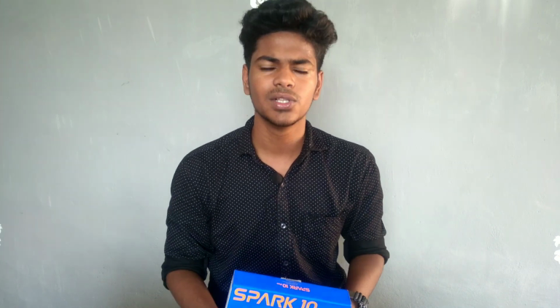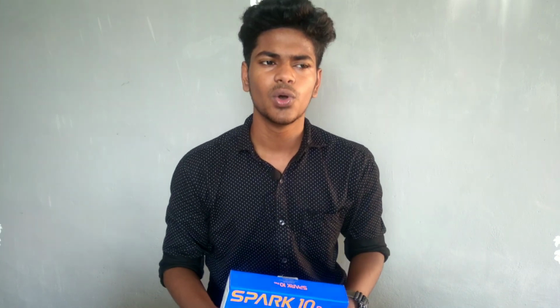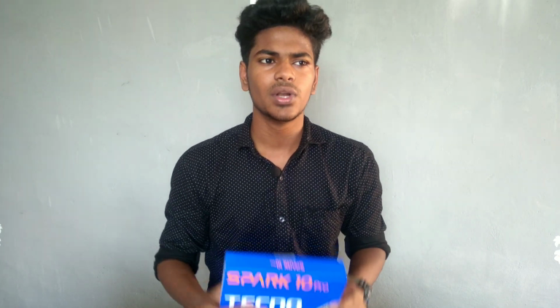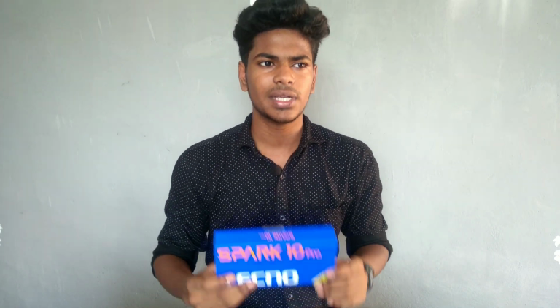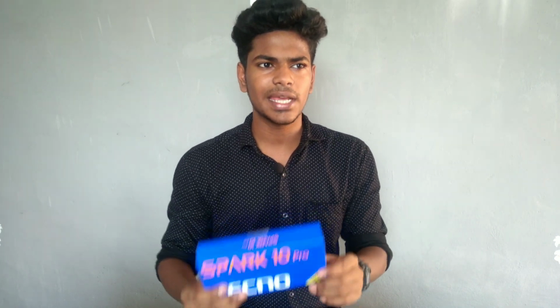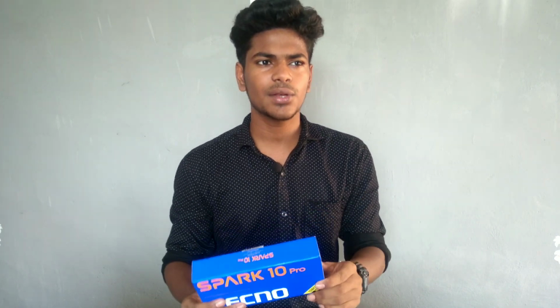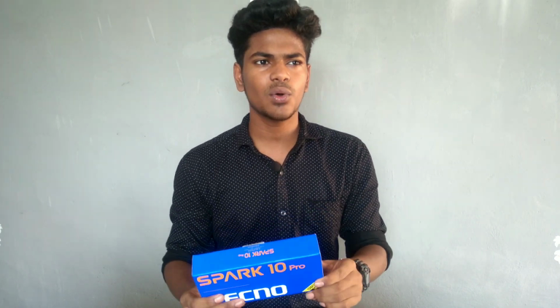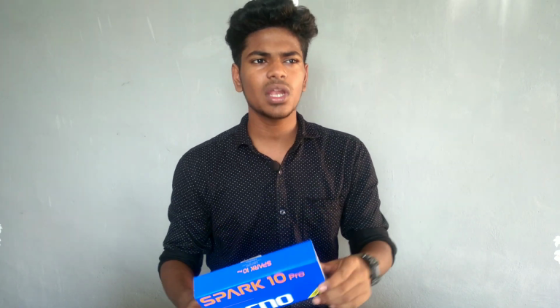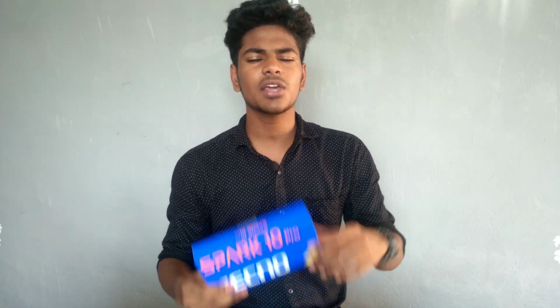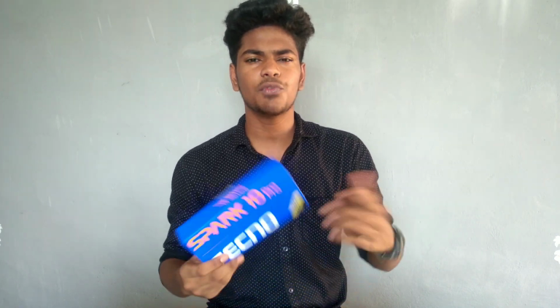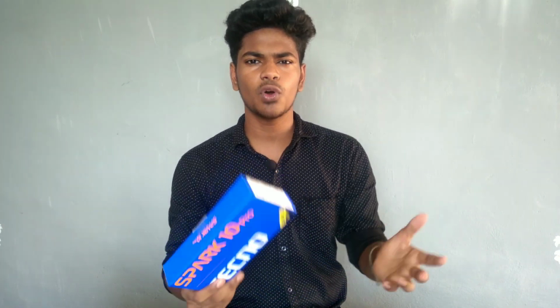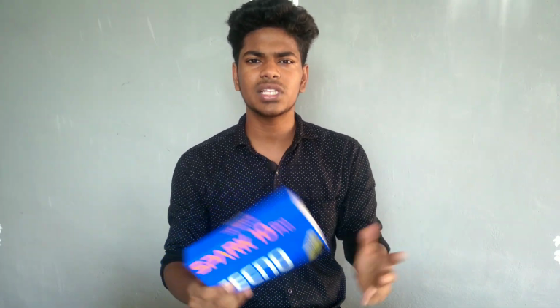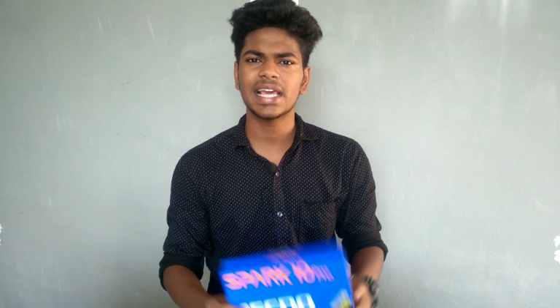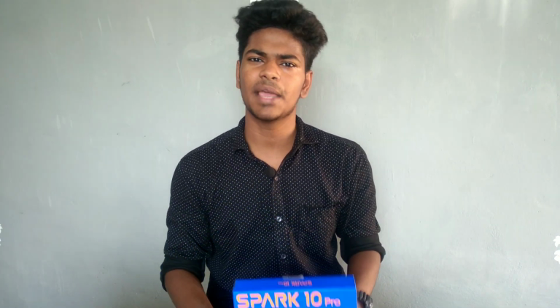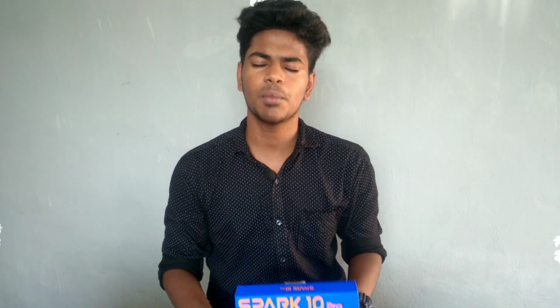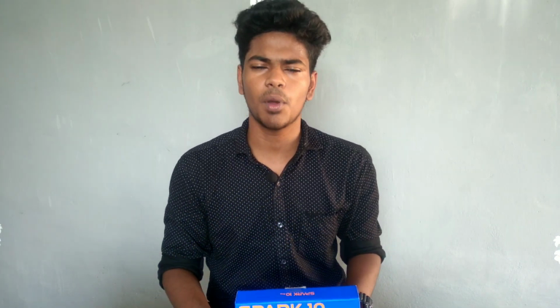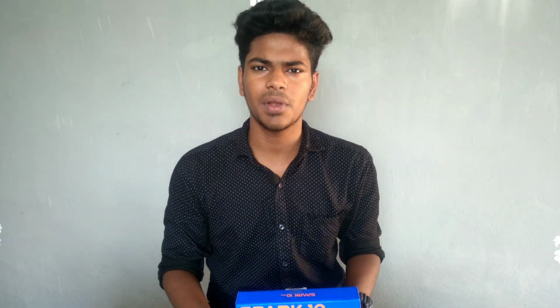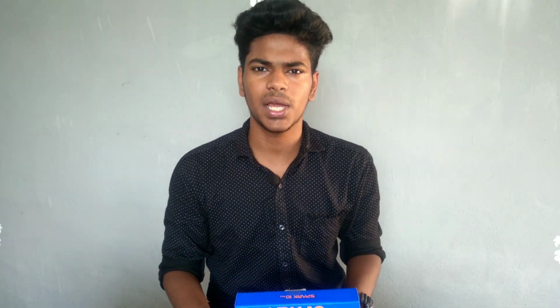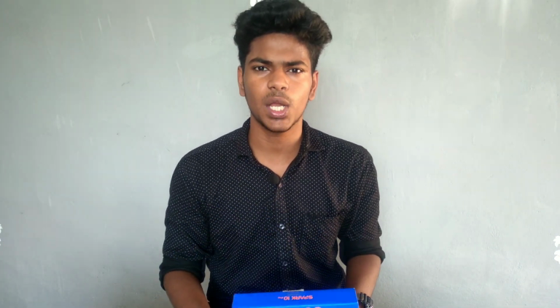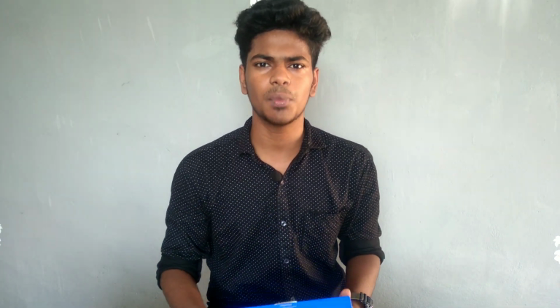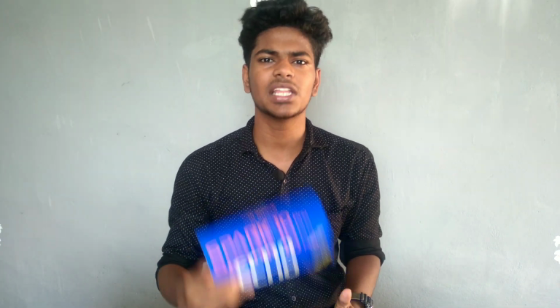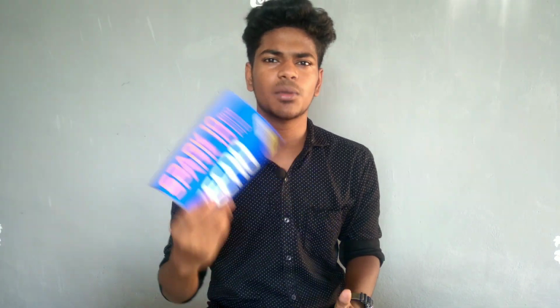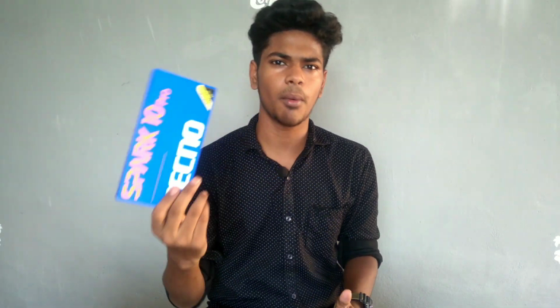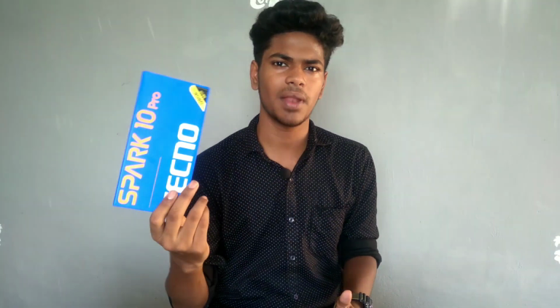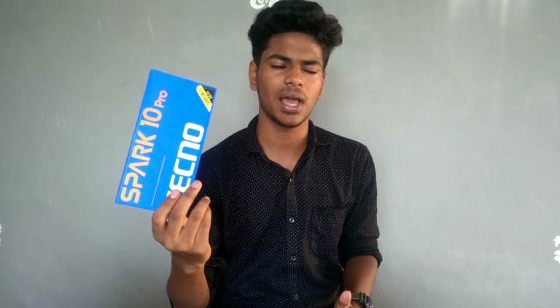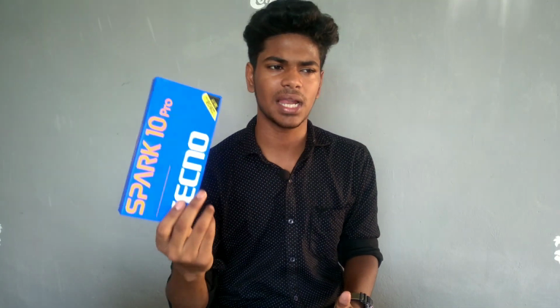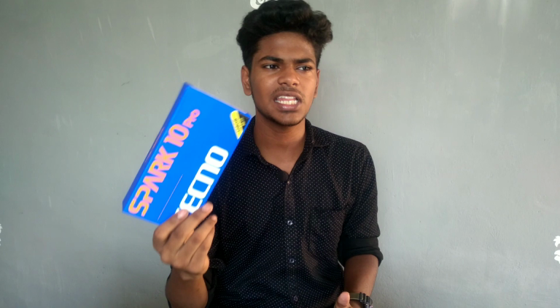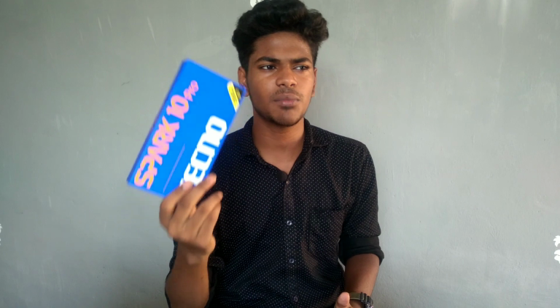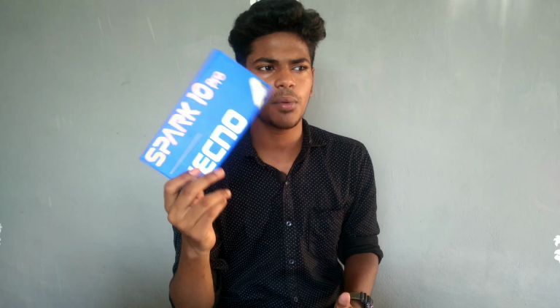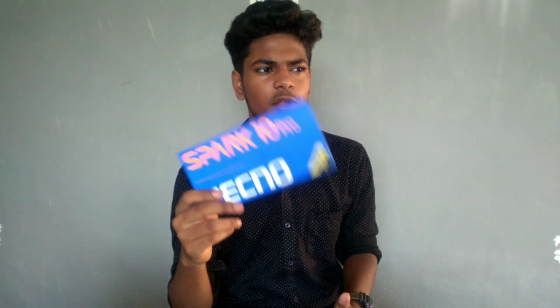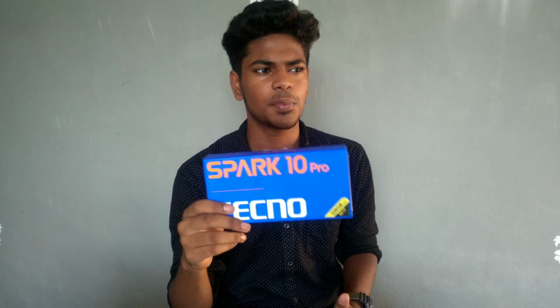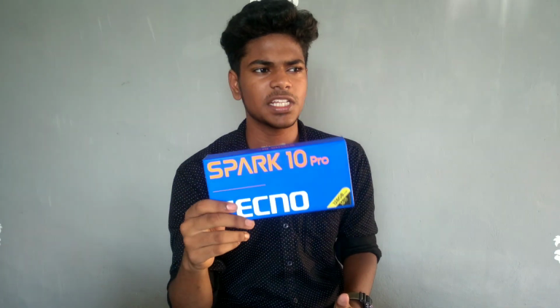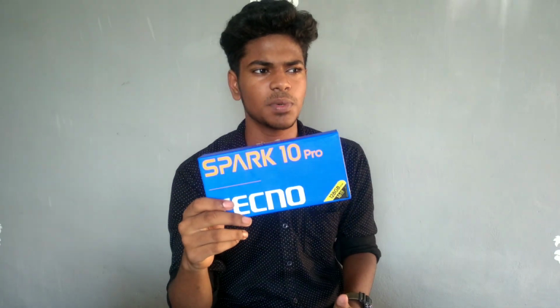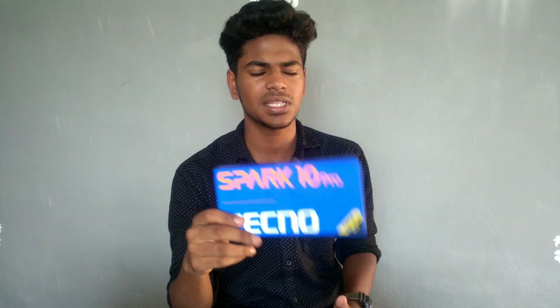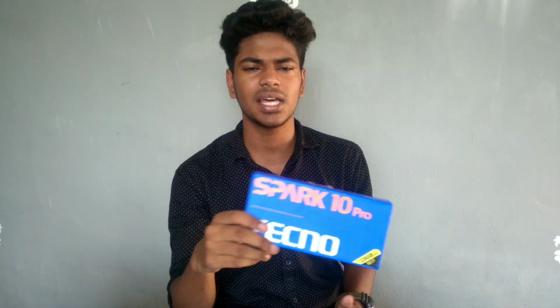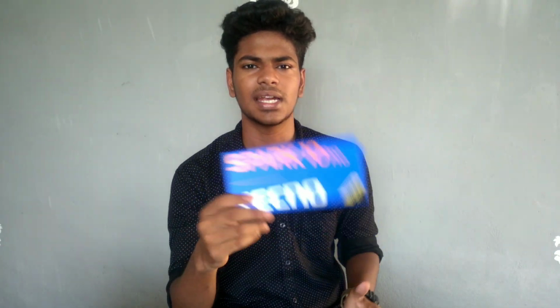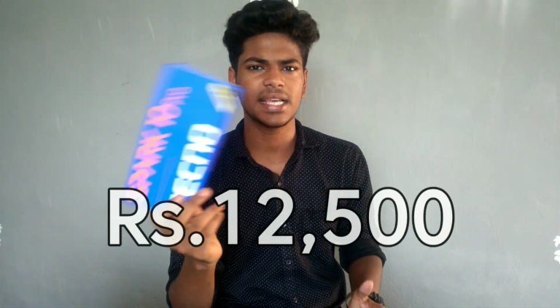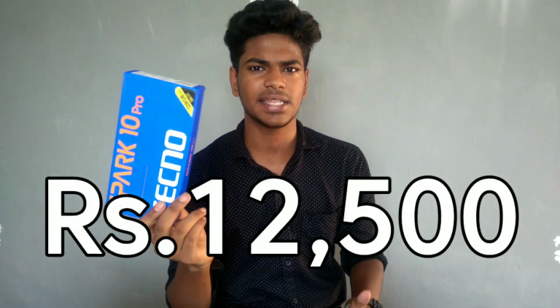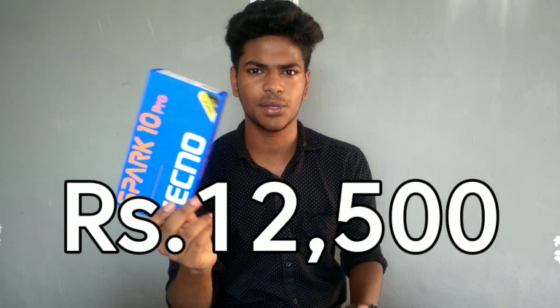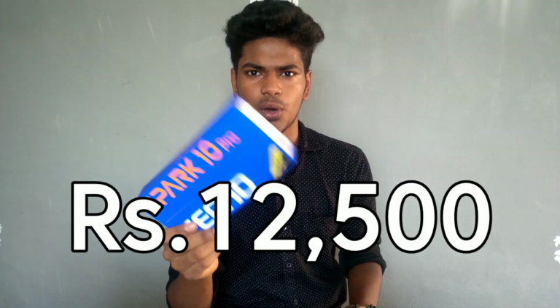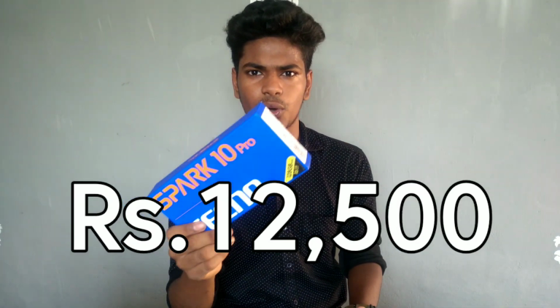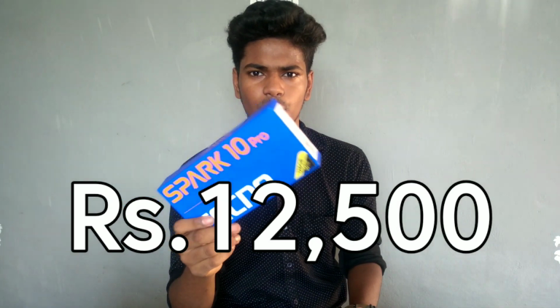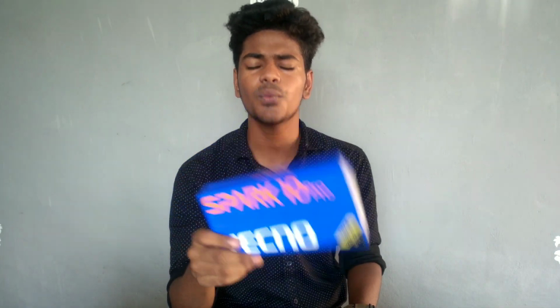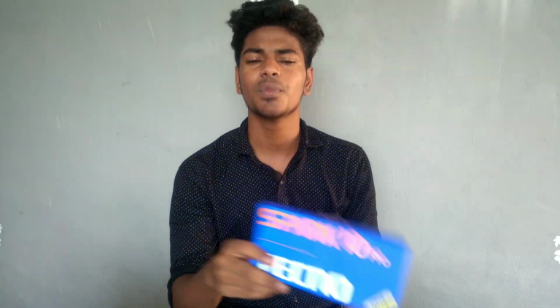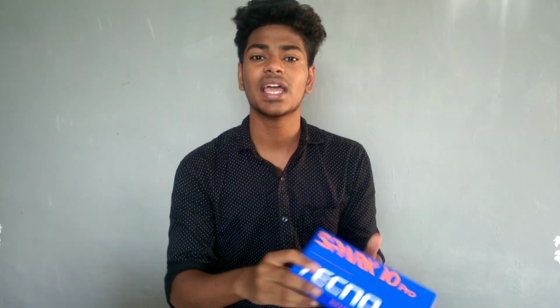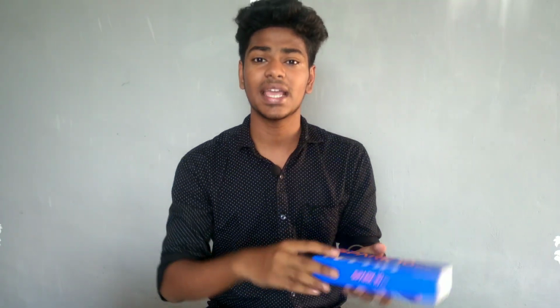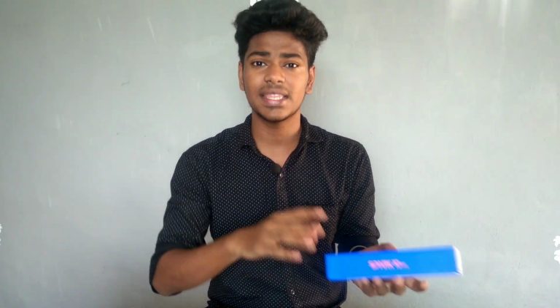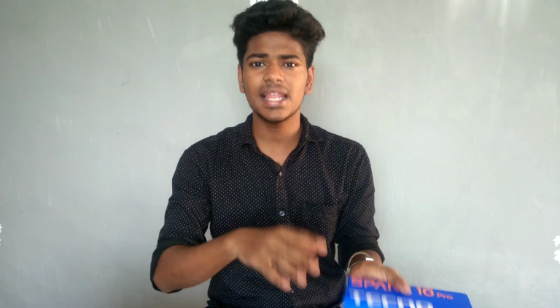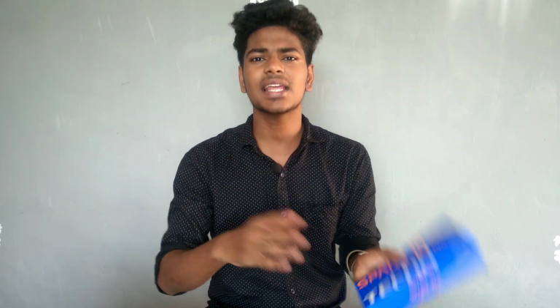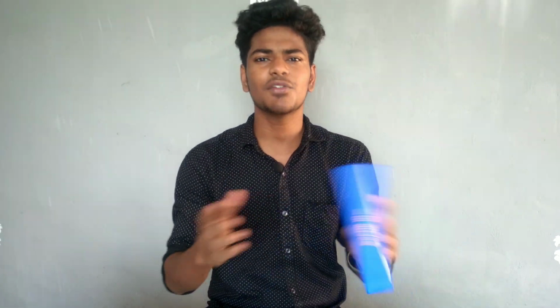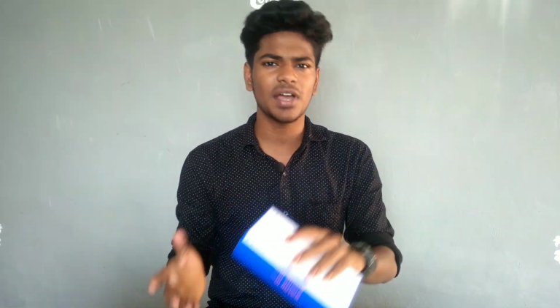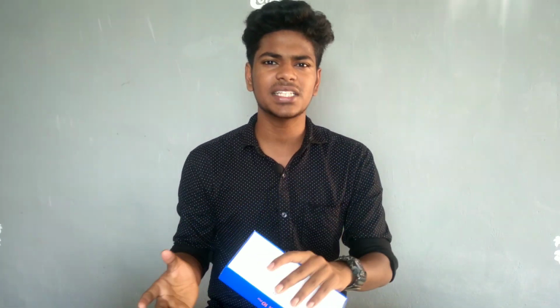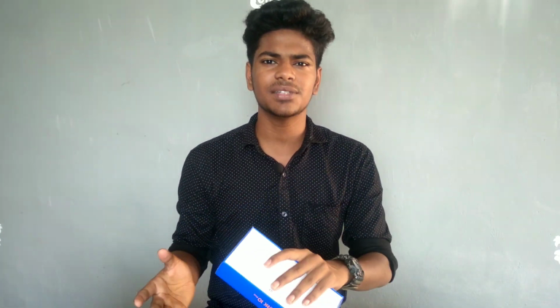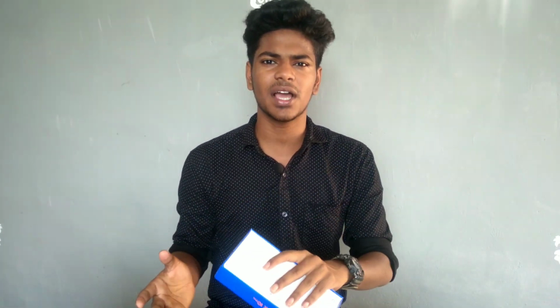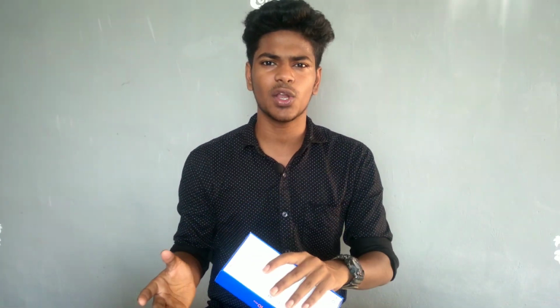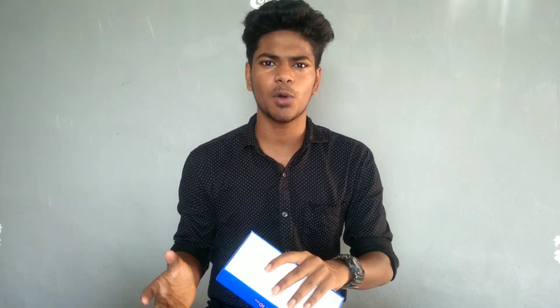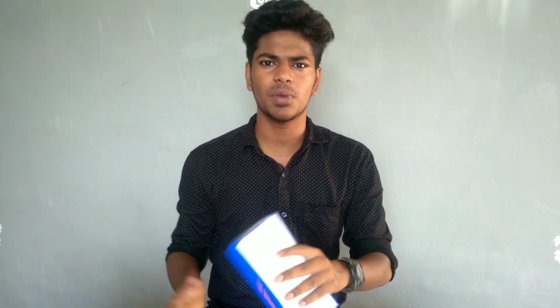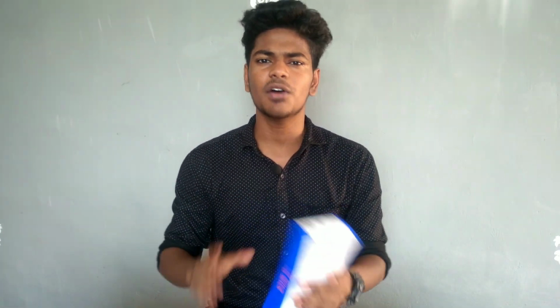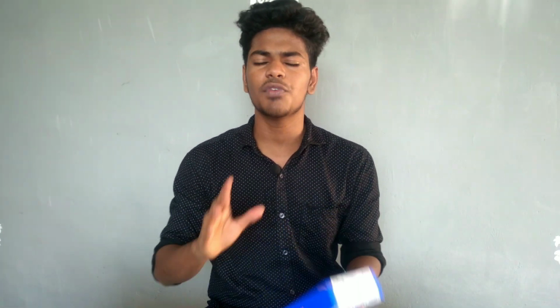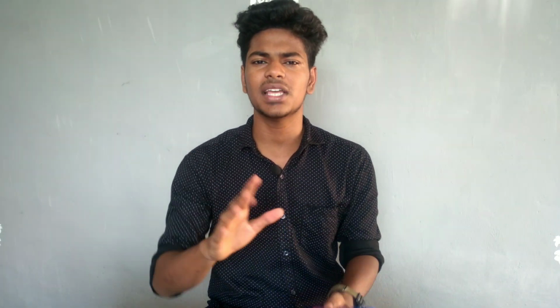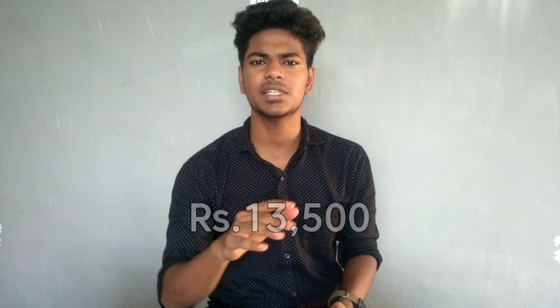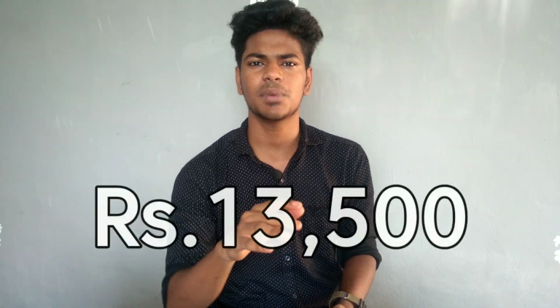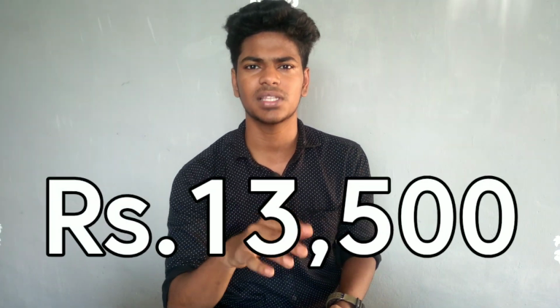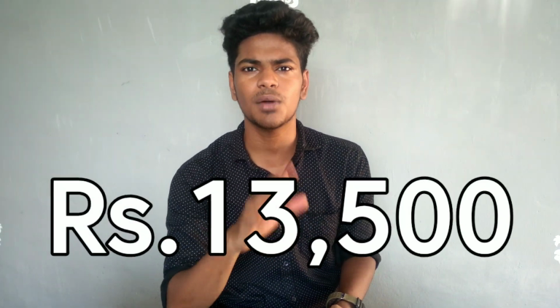For technology enthusiasts, you can use this mobile. If you want 5G connectivity, you can use the 5G variant instead.